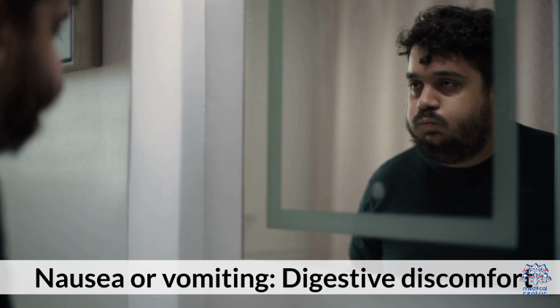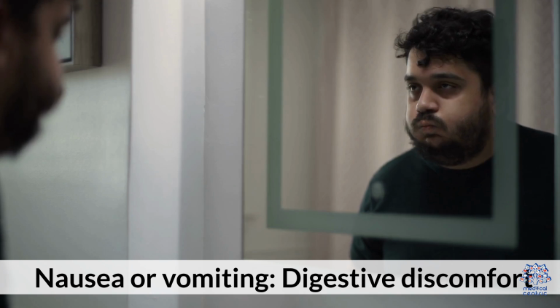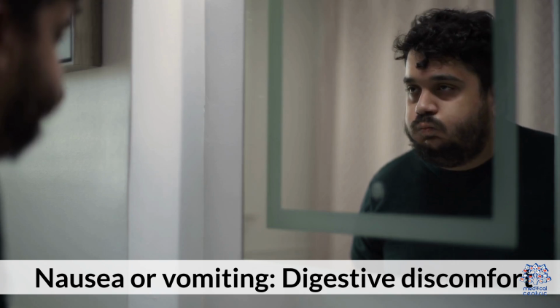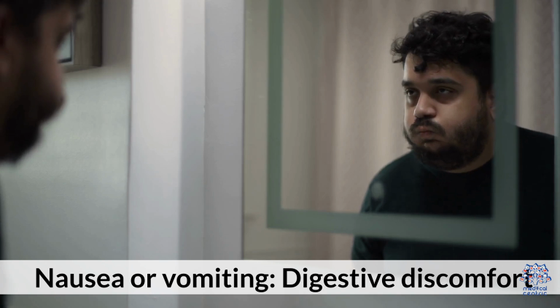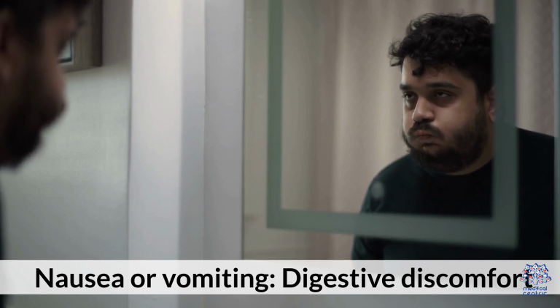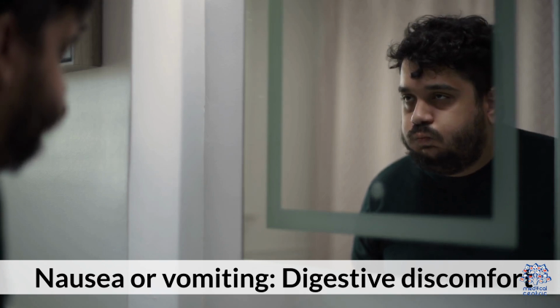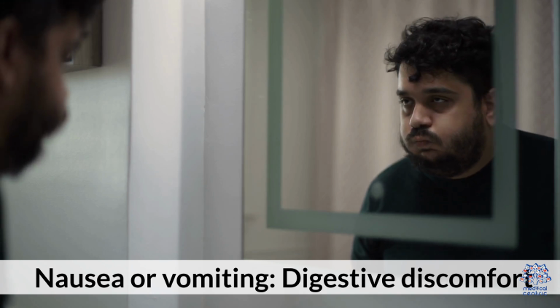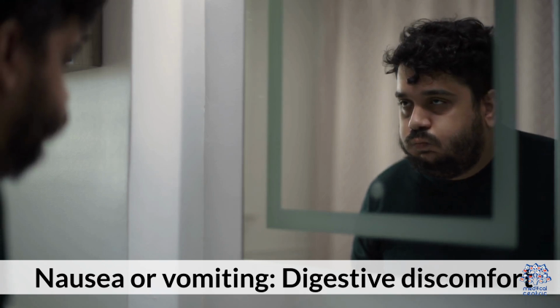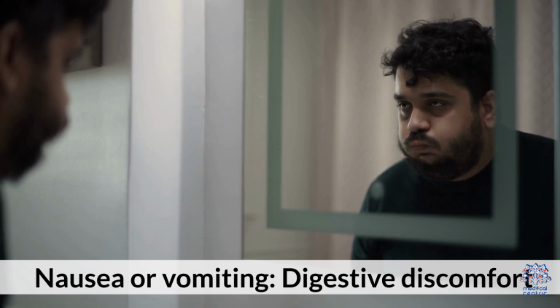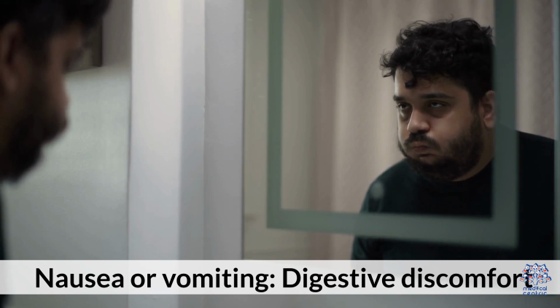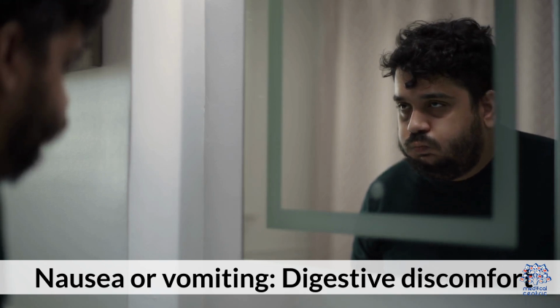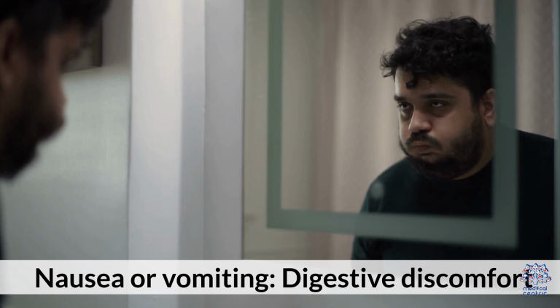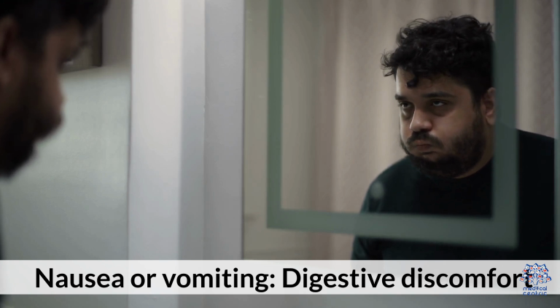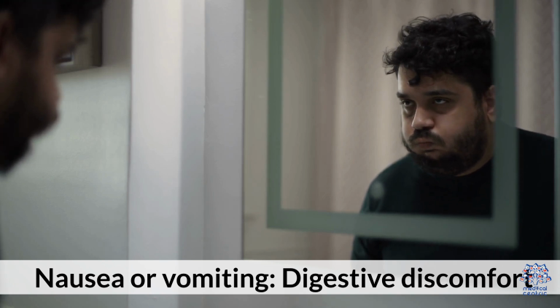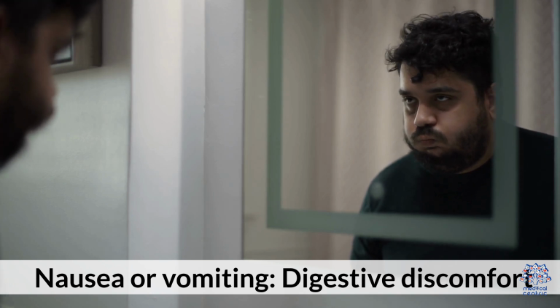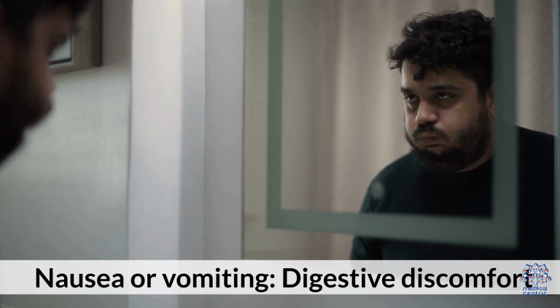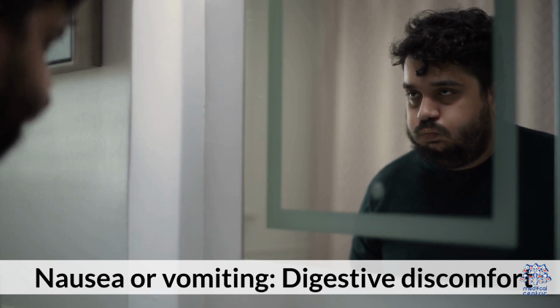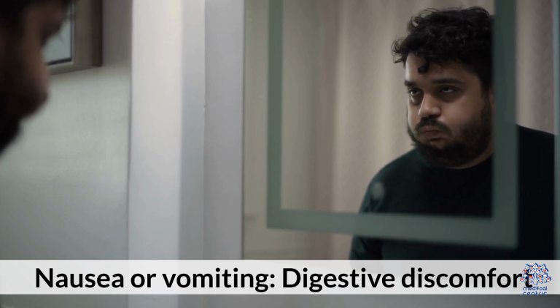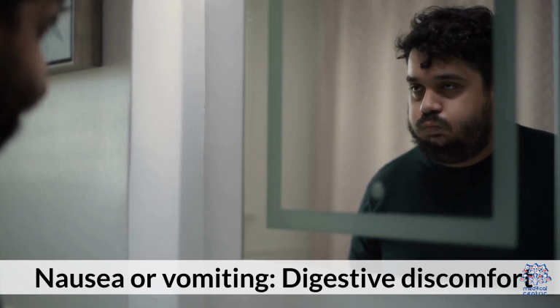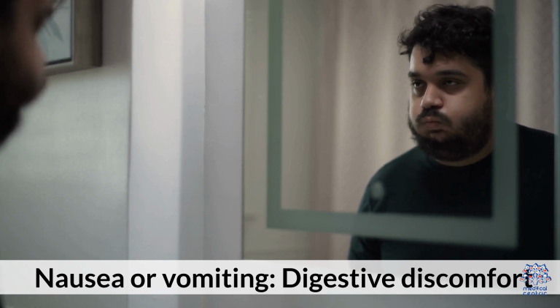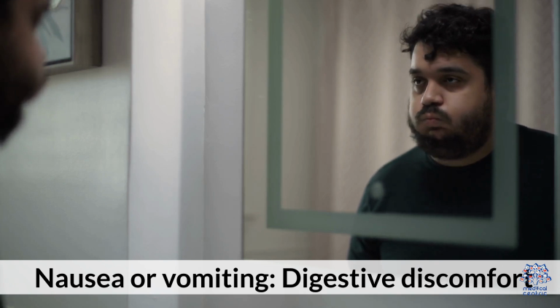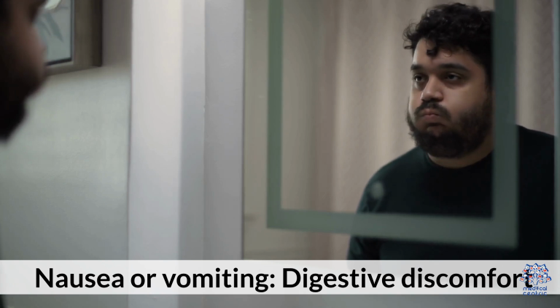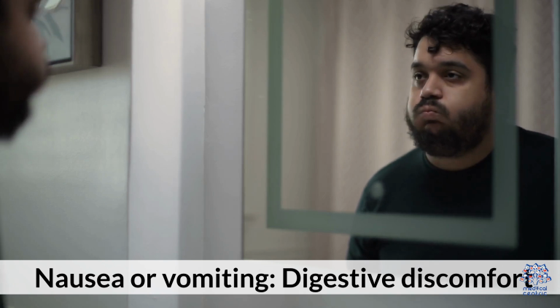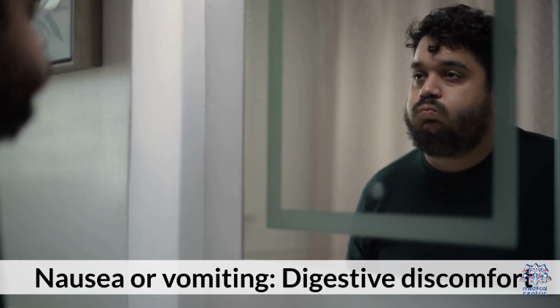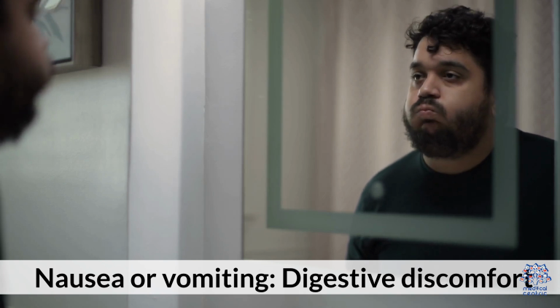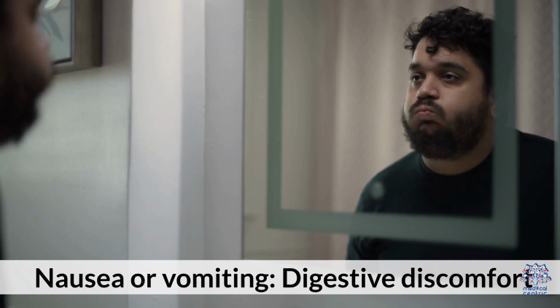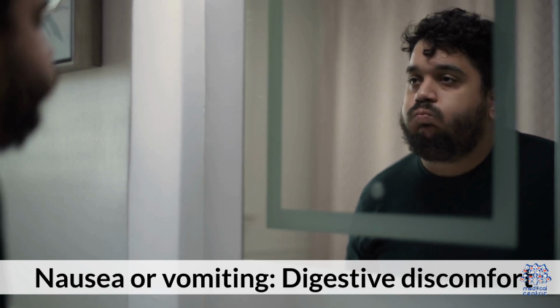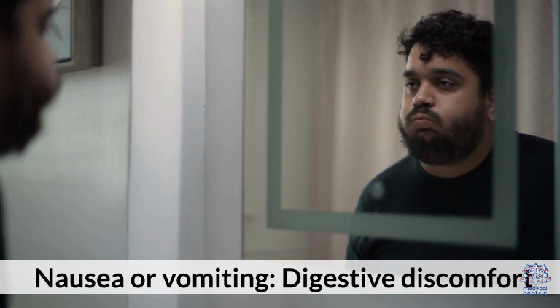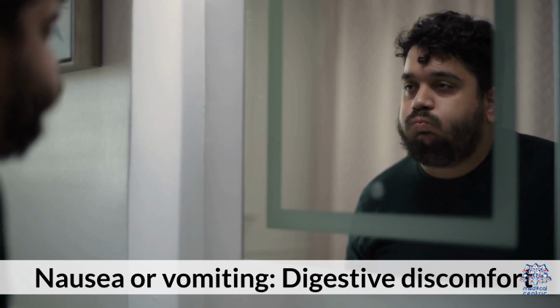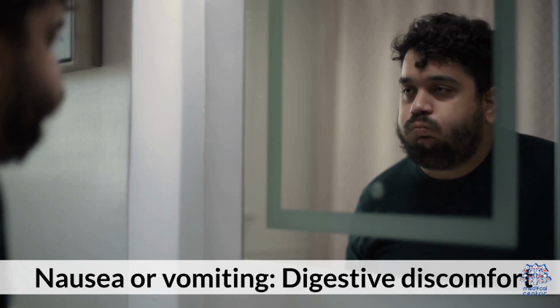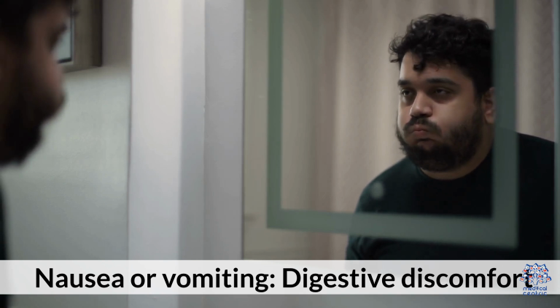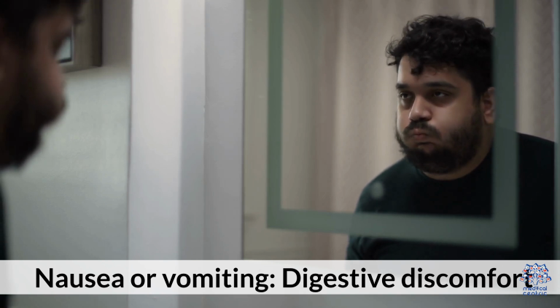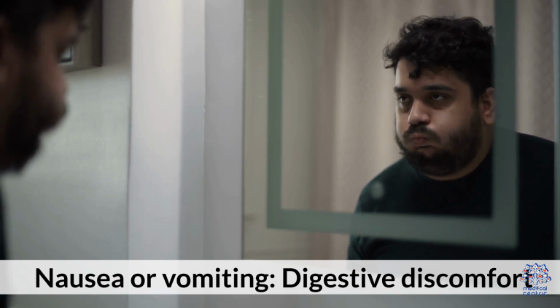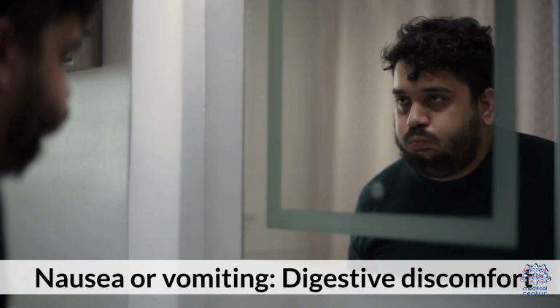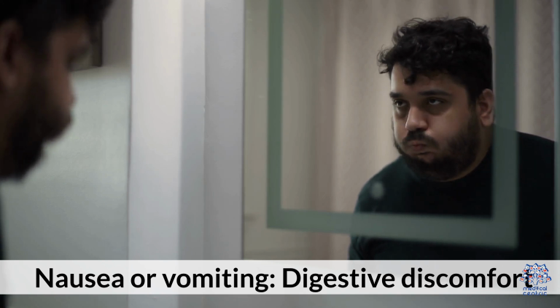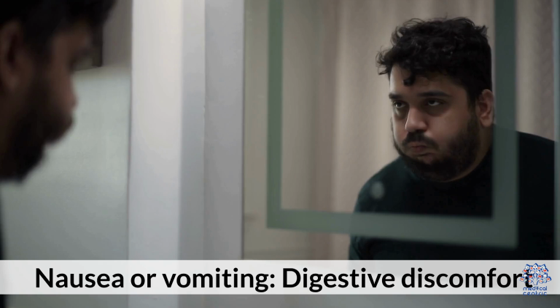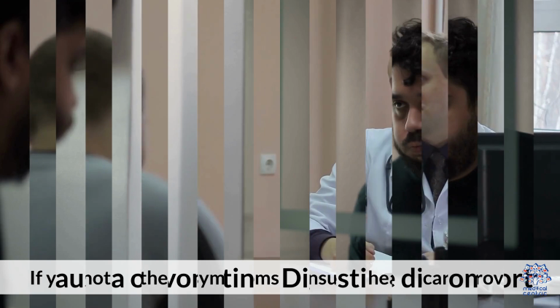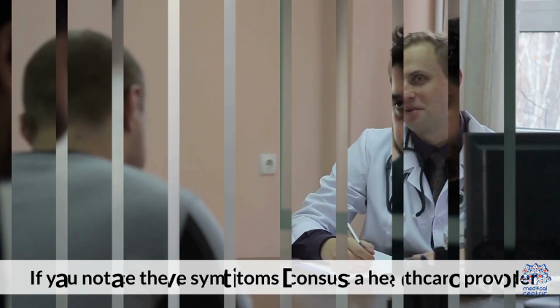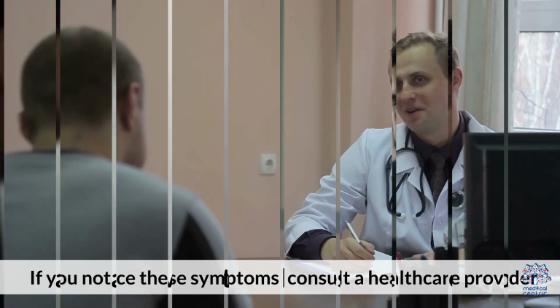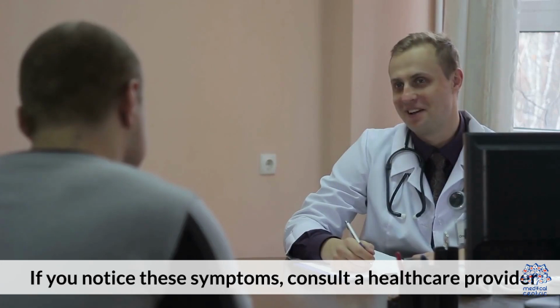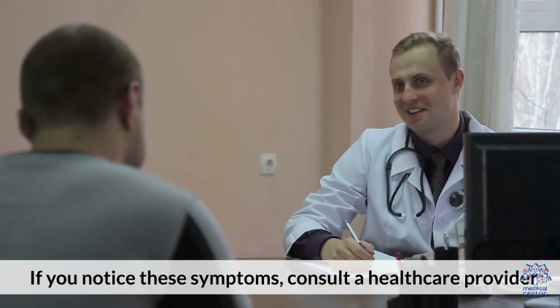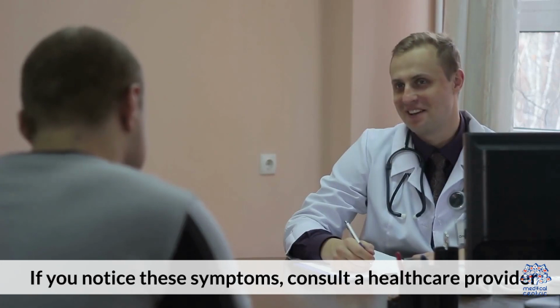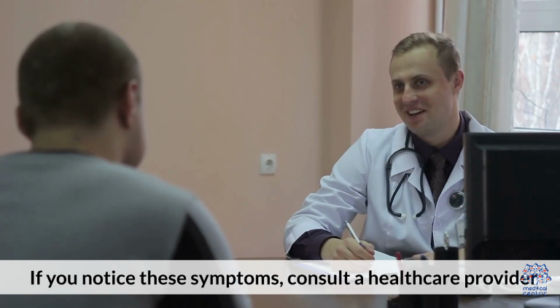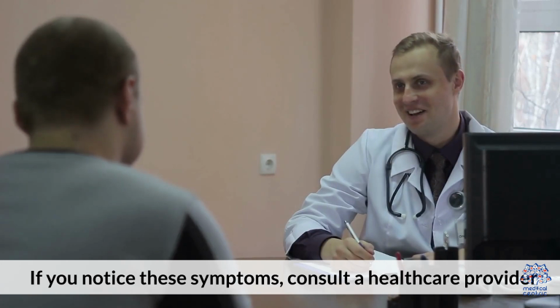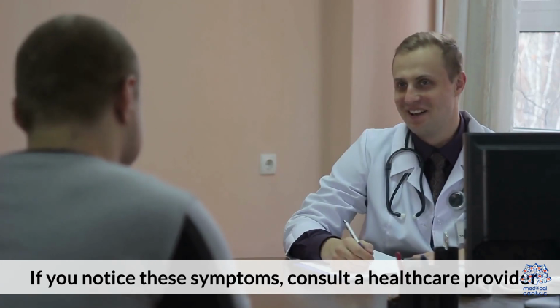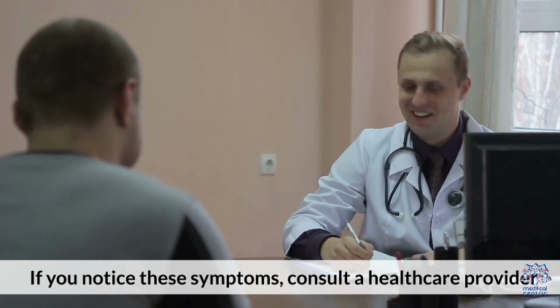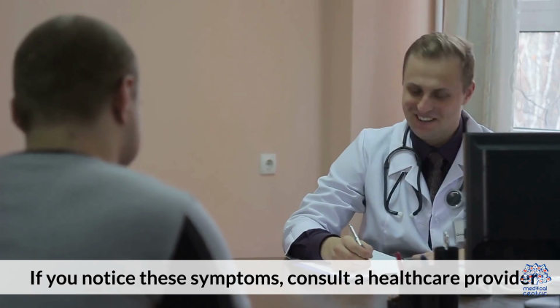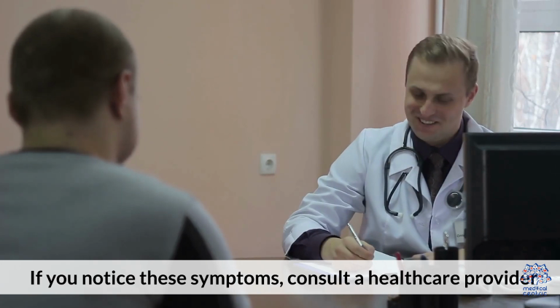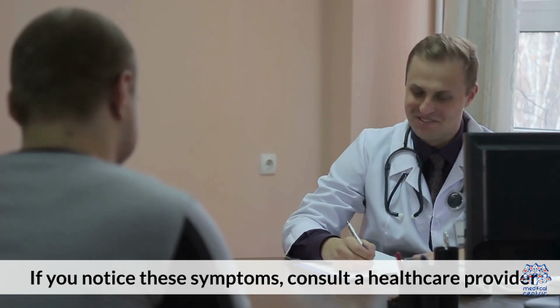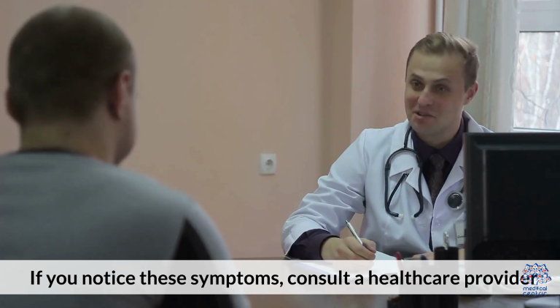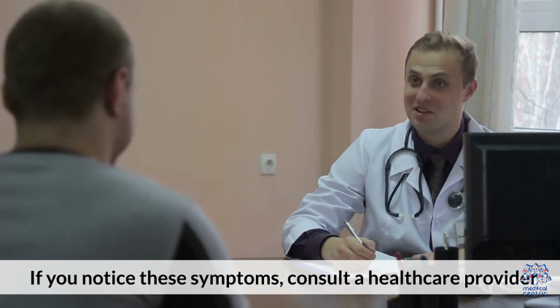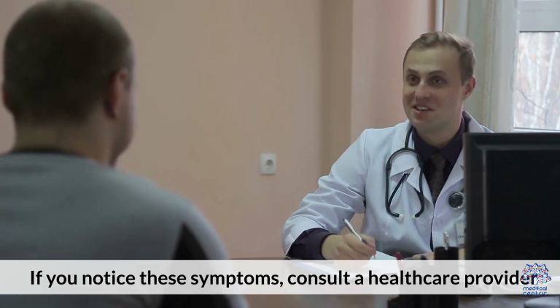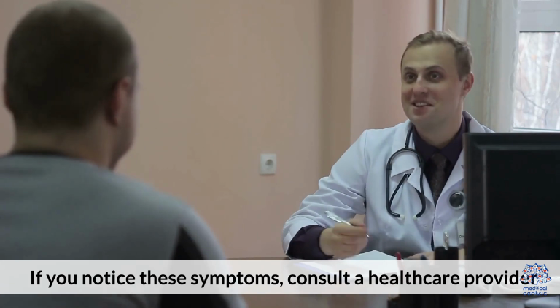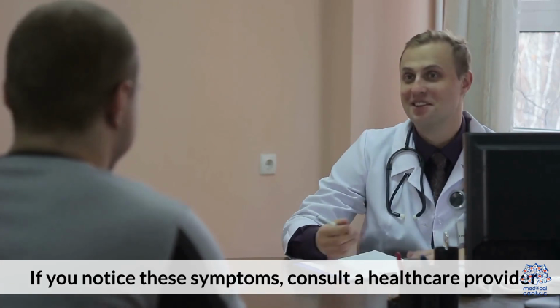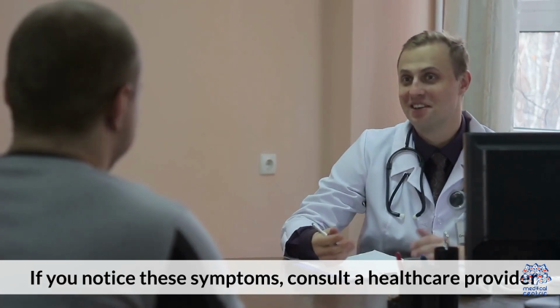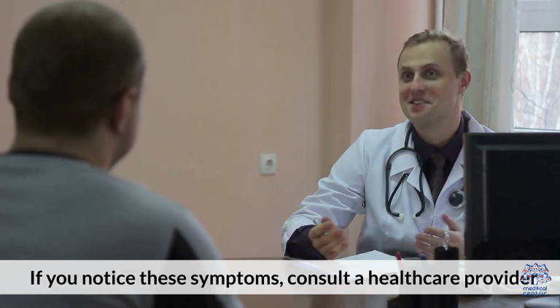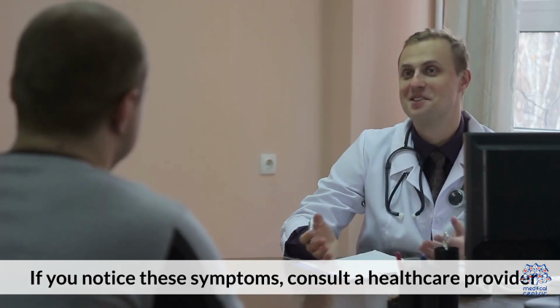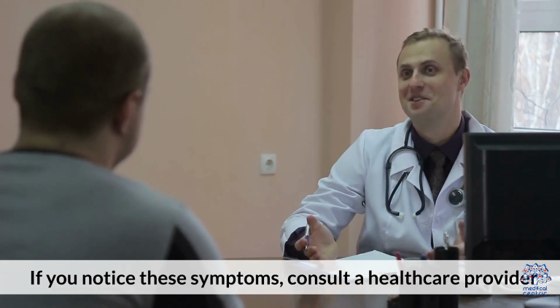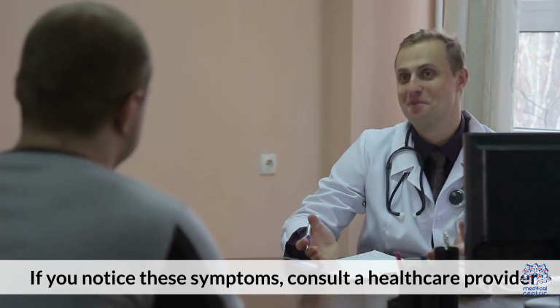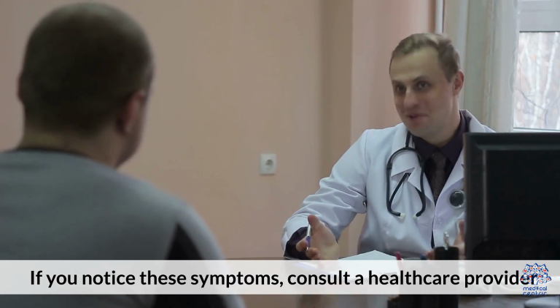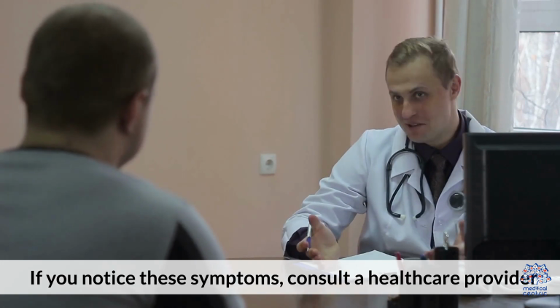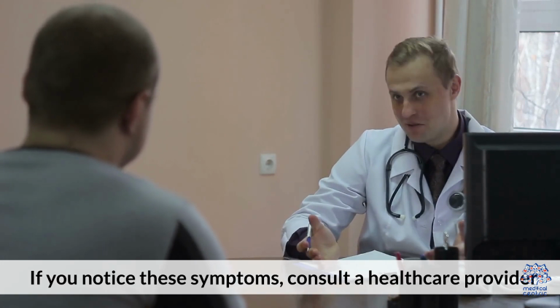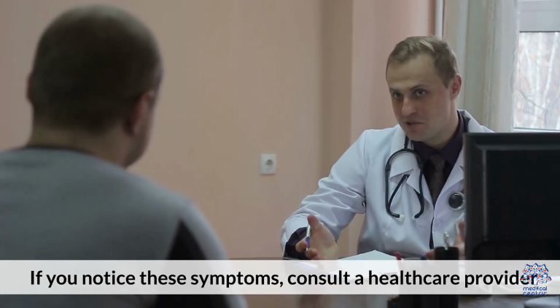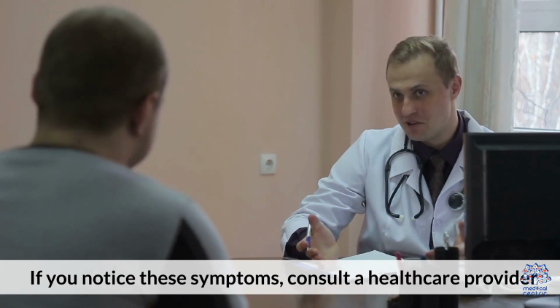Additional symptoms include nausea or vomiting and general digestive discomfort. If you notice these symptoms, consult a healthcare provider.